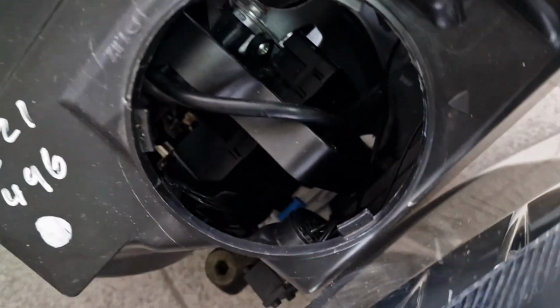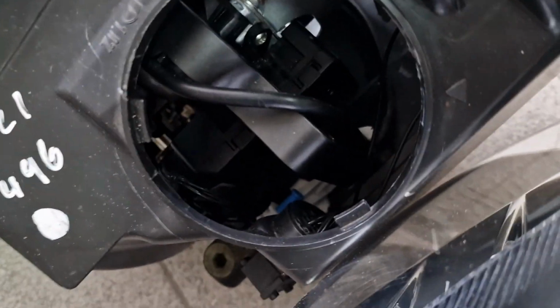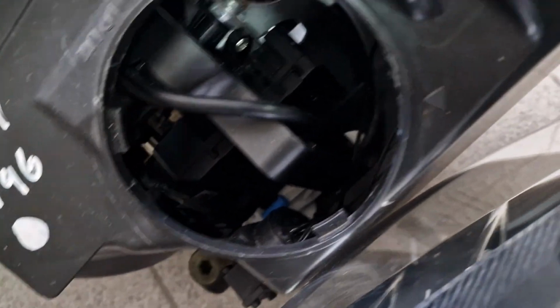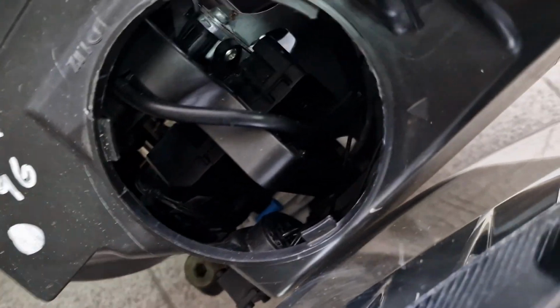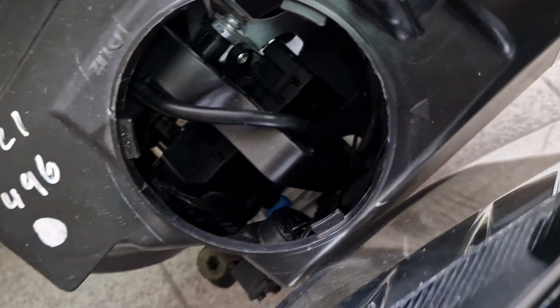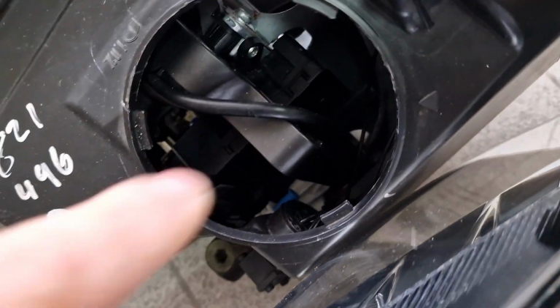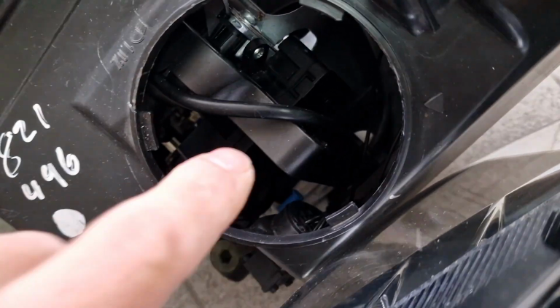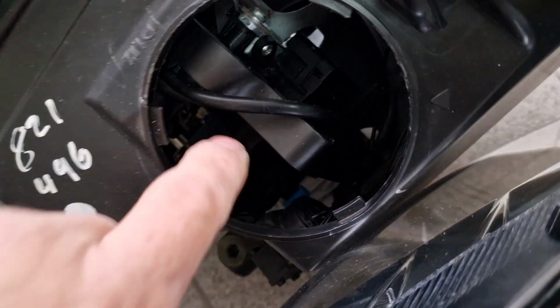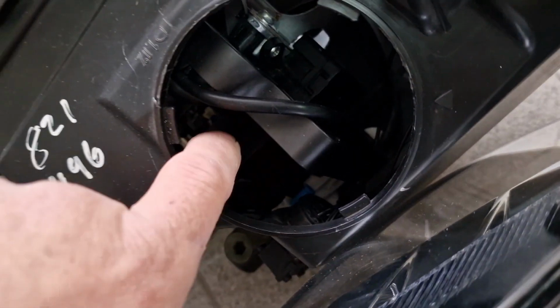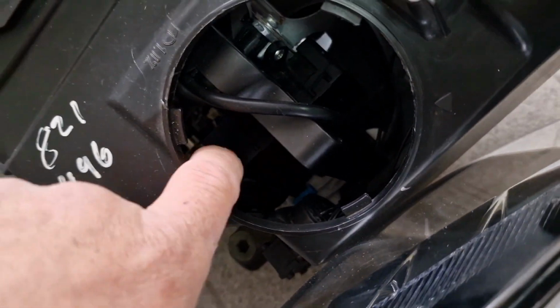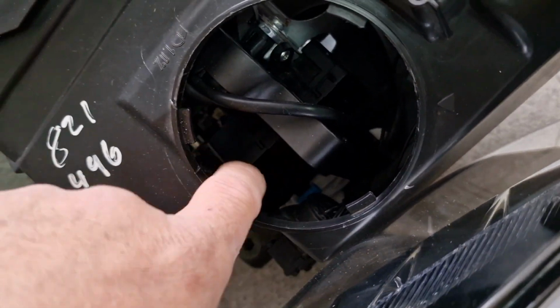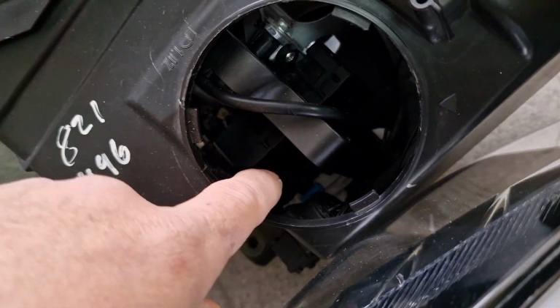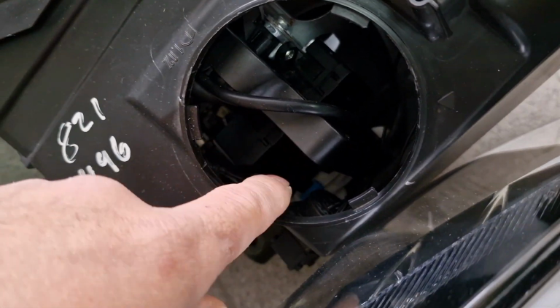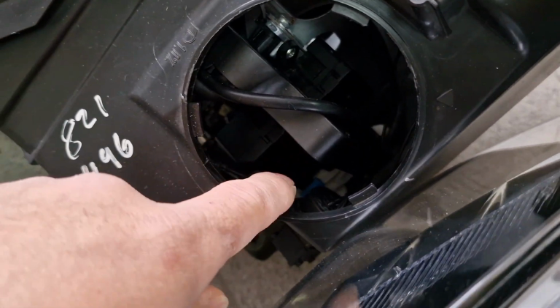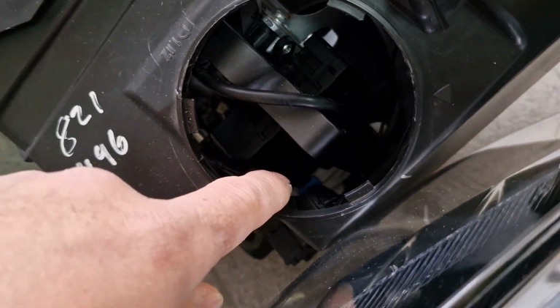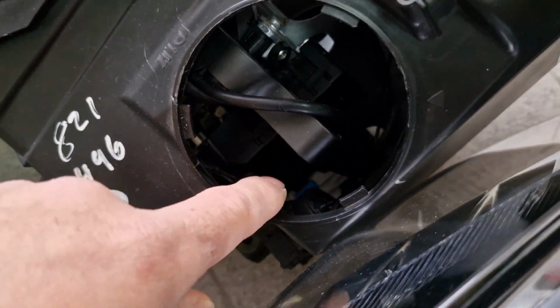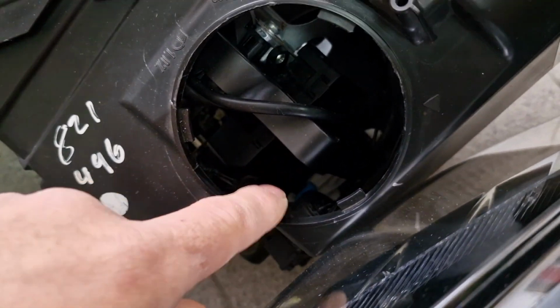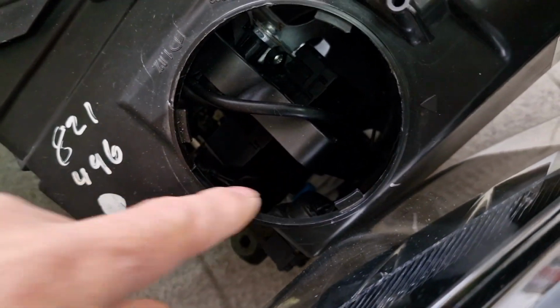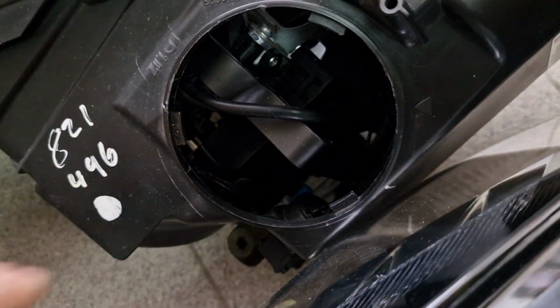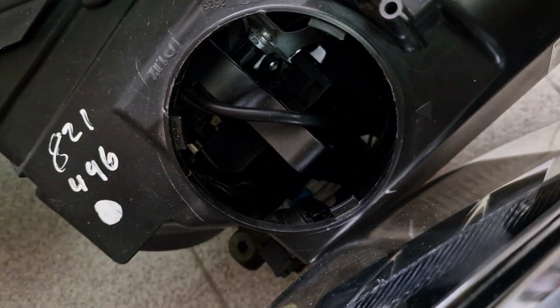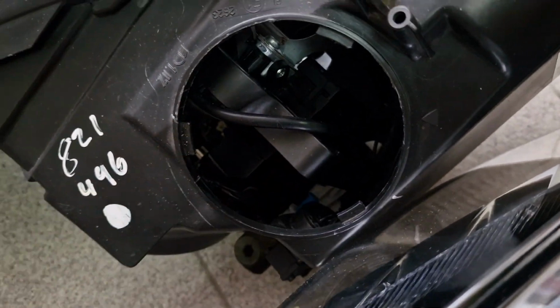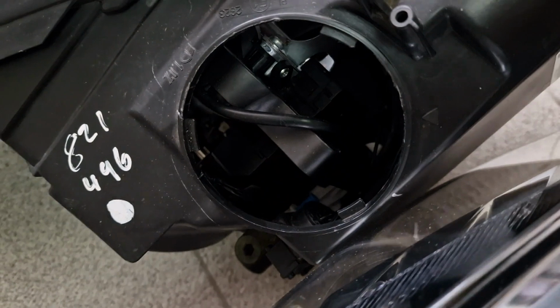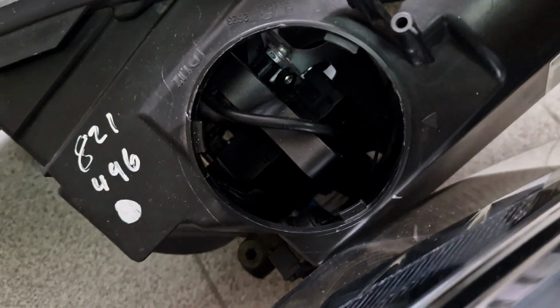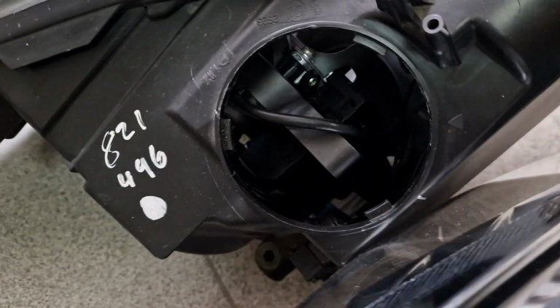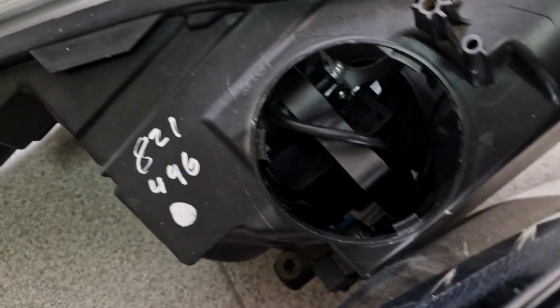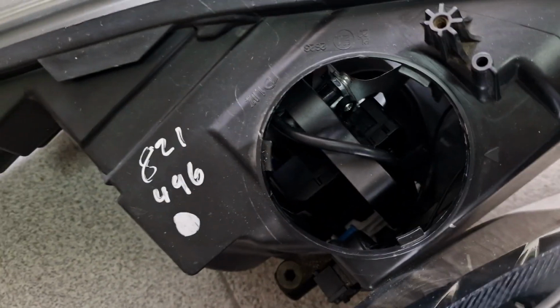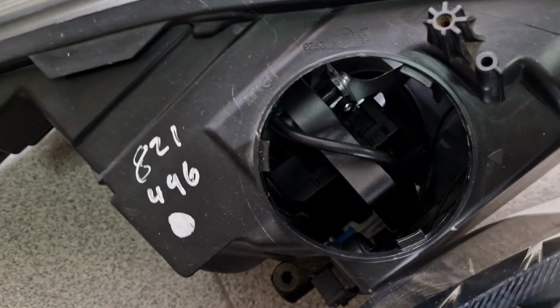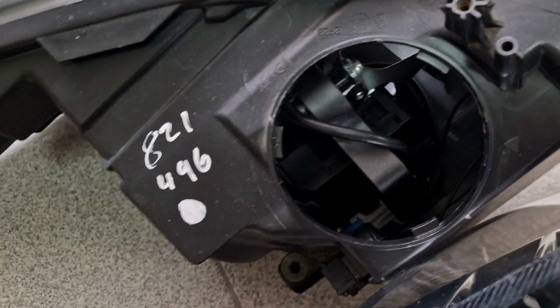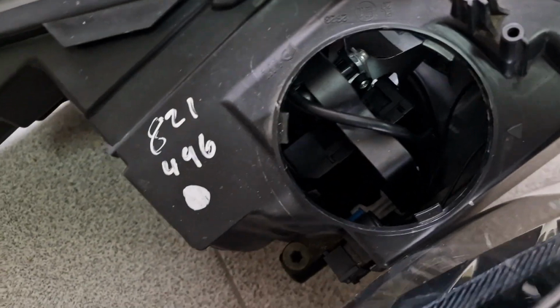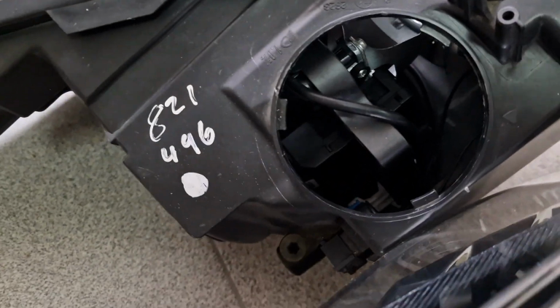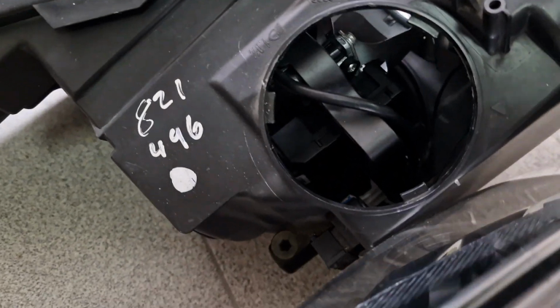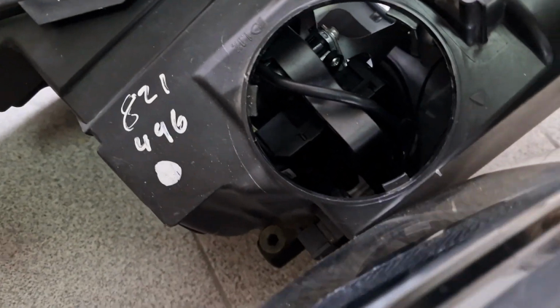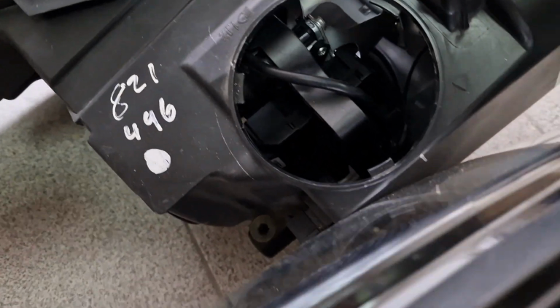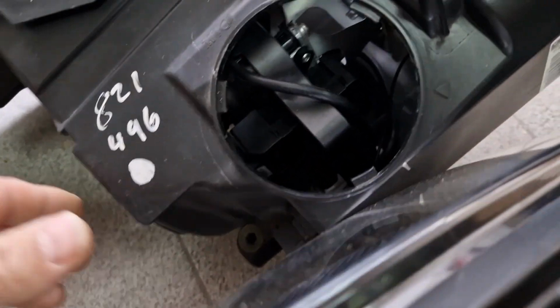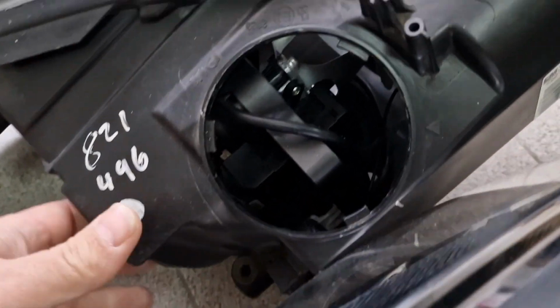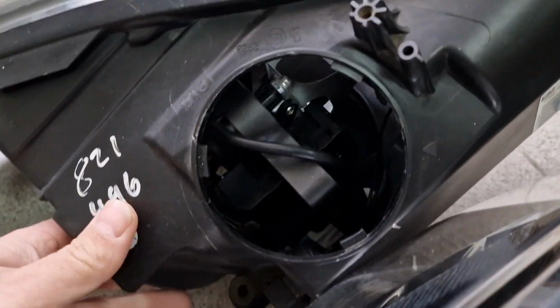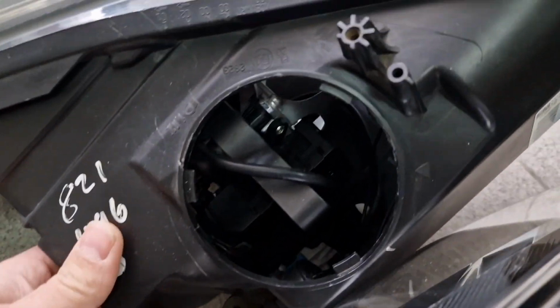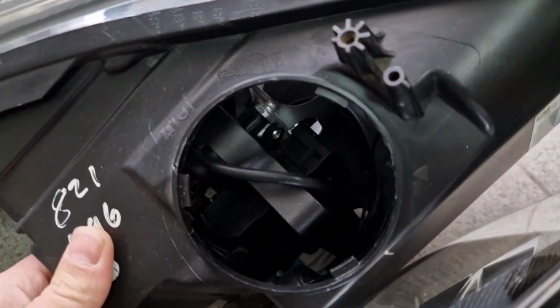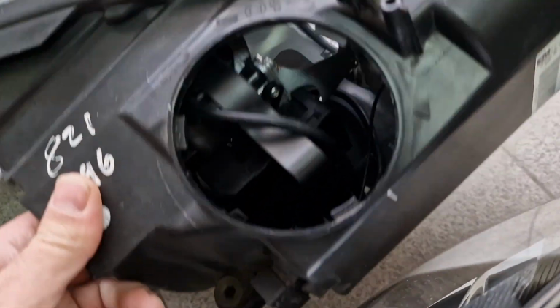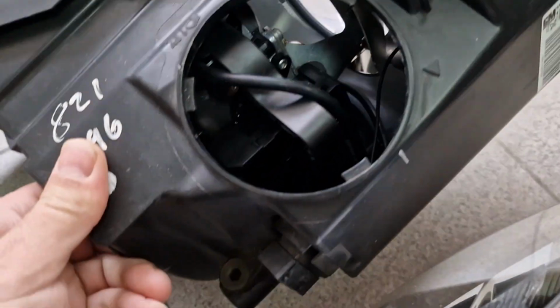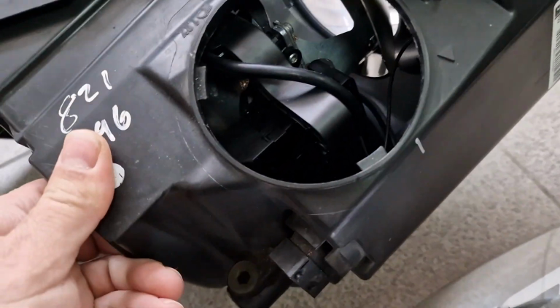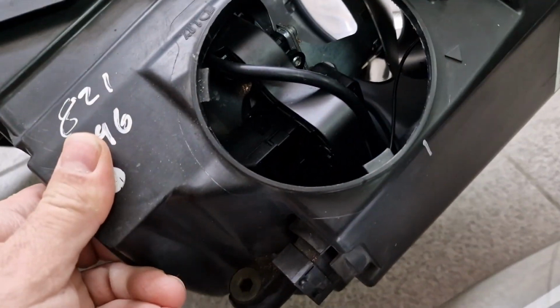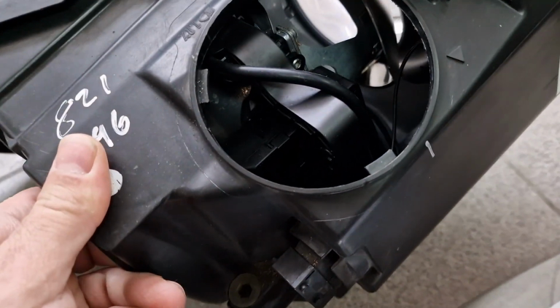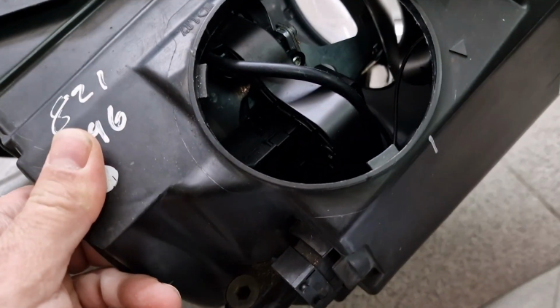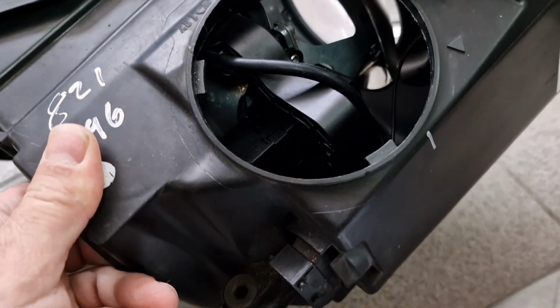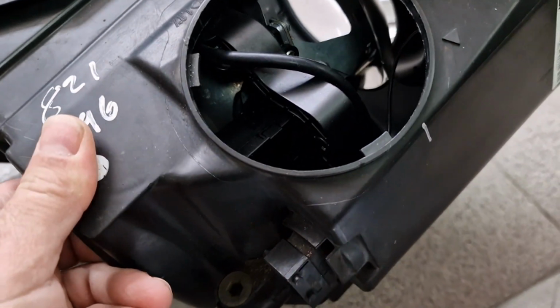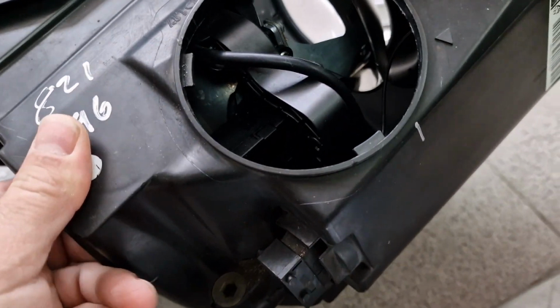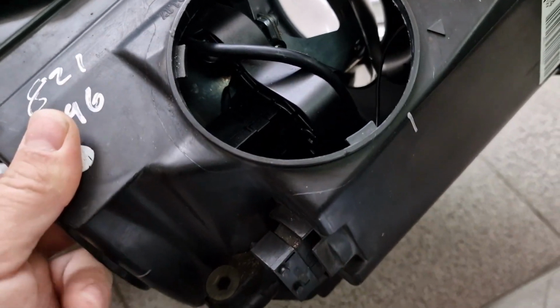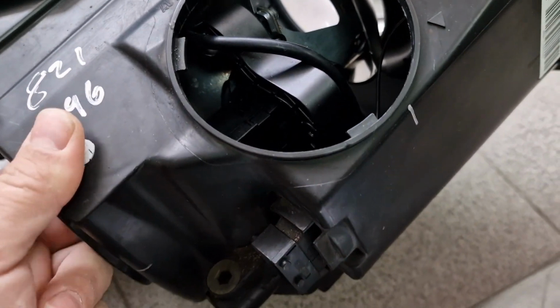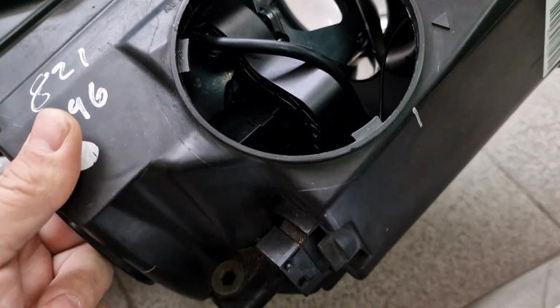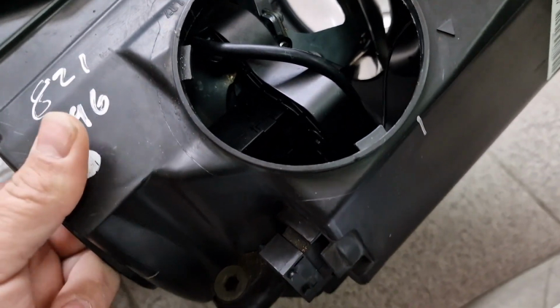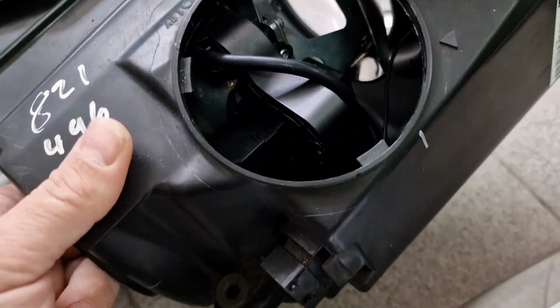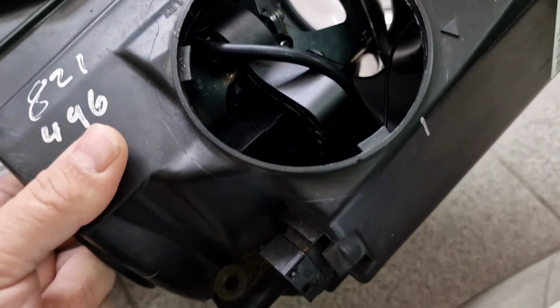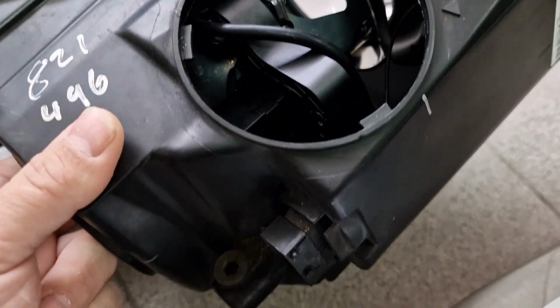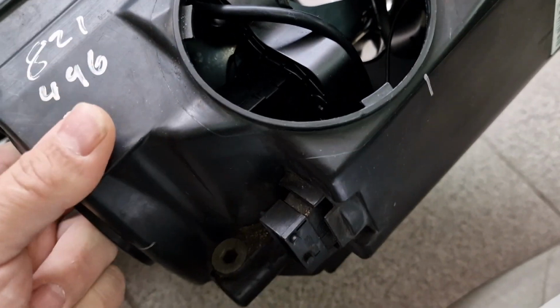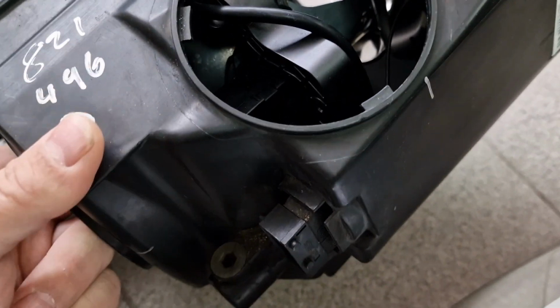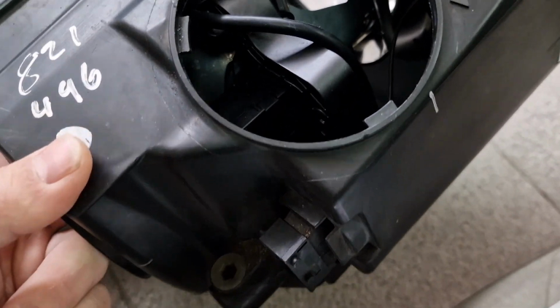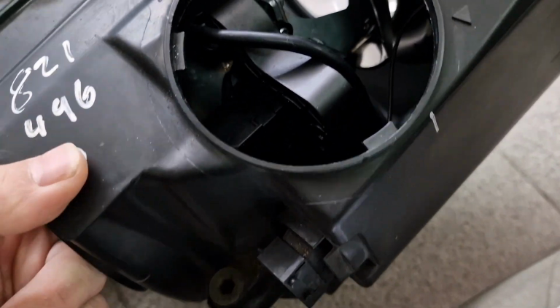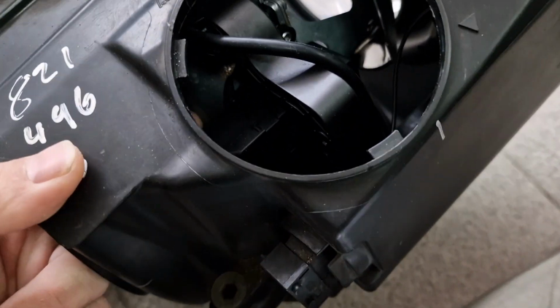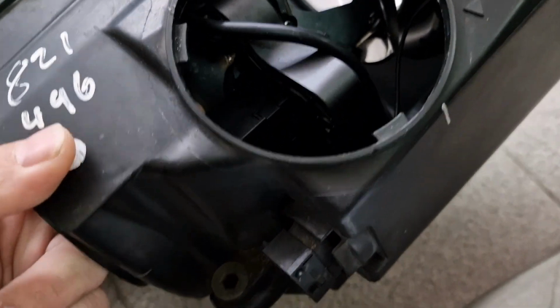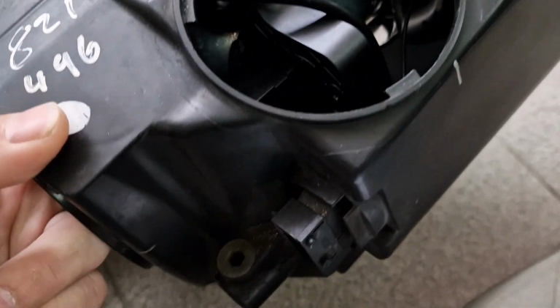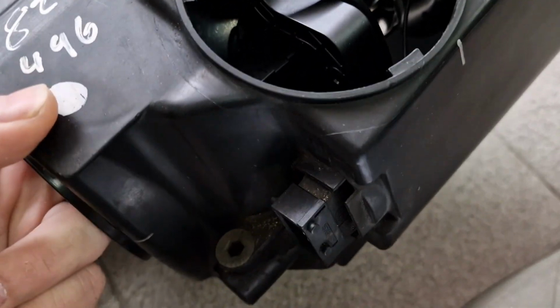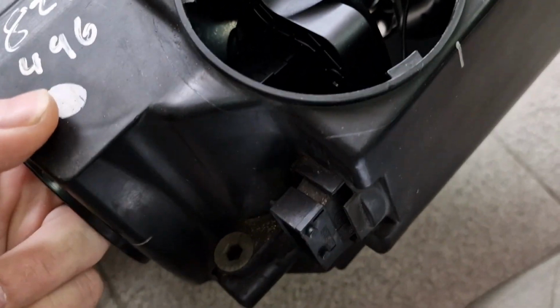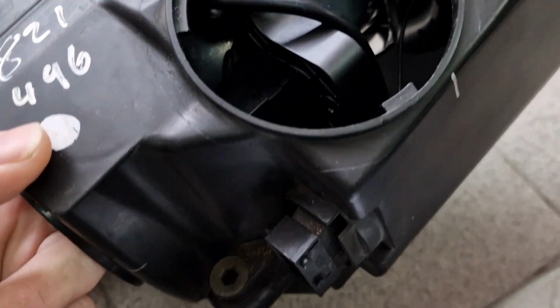Let me show you also the top side. You can see the big Xenon mechanism right there — I hope you can see this.